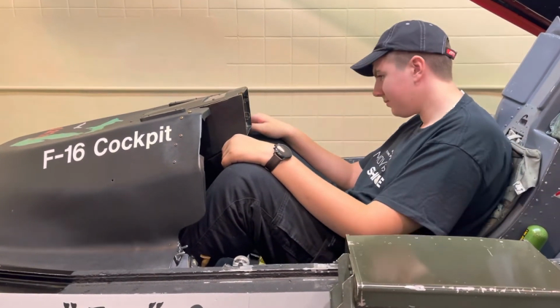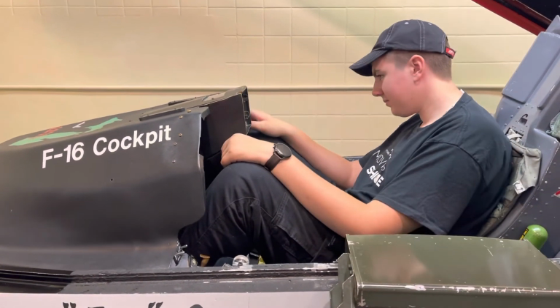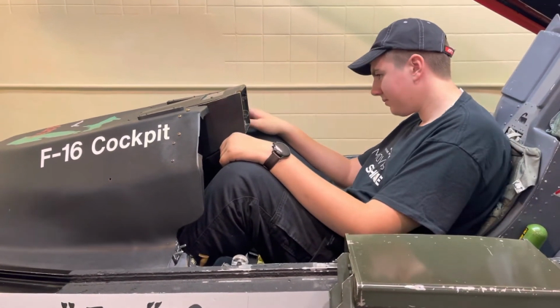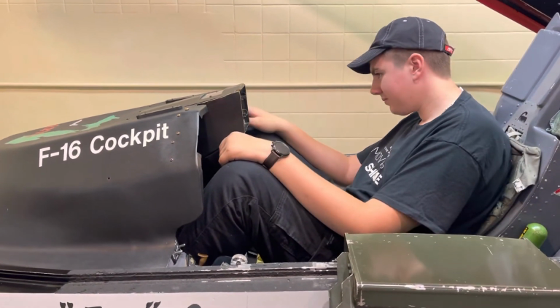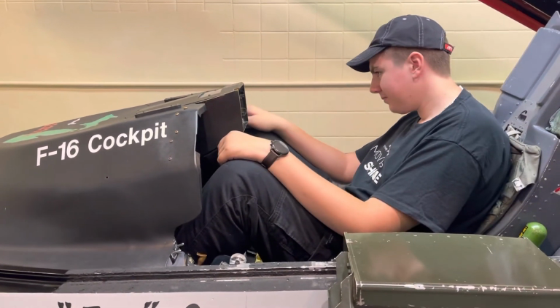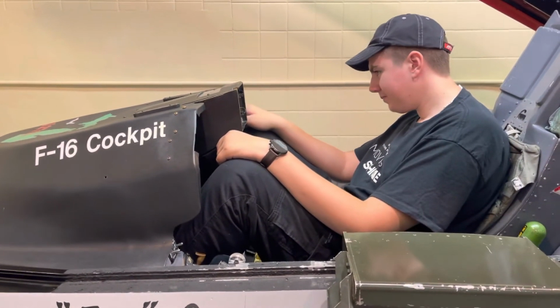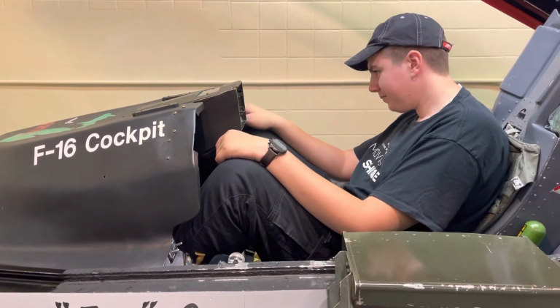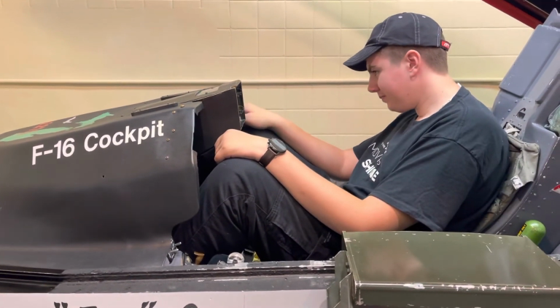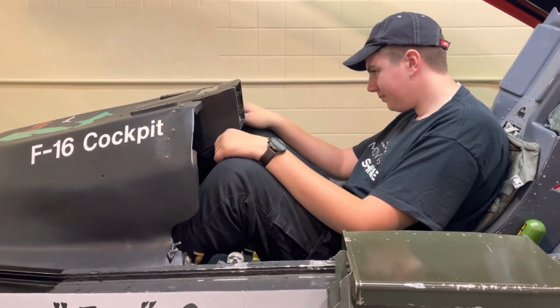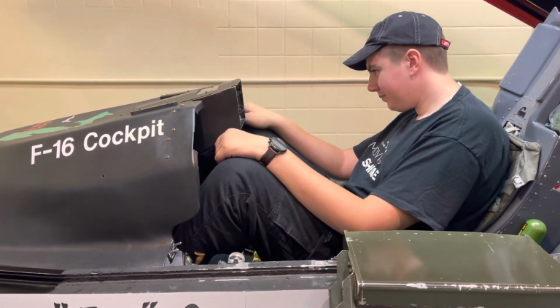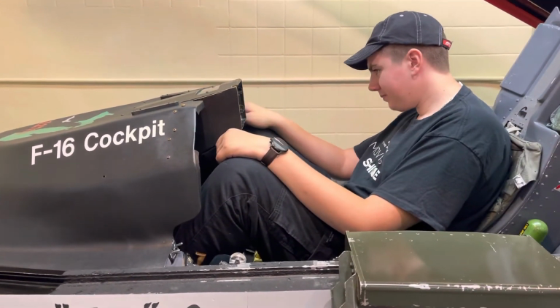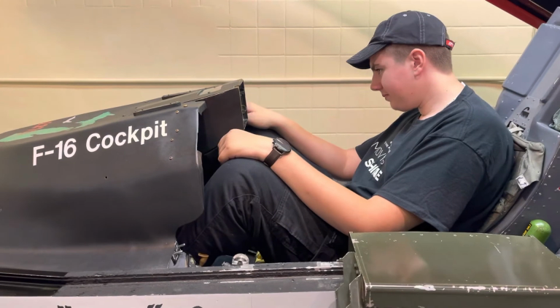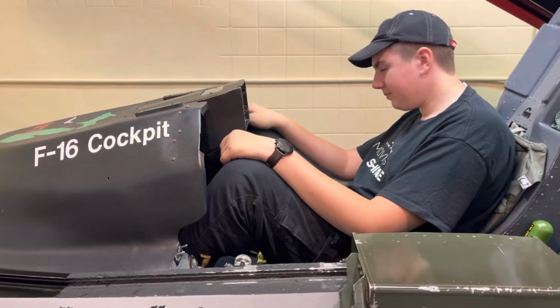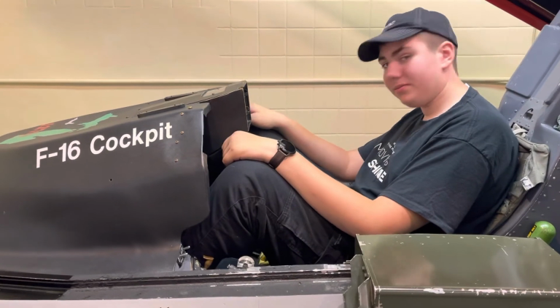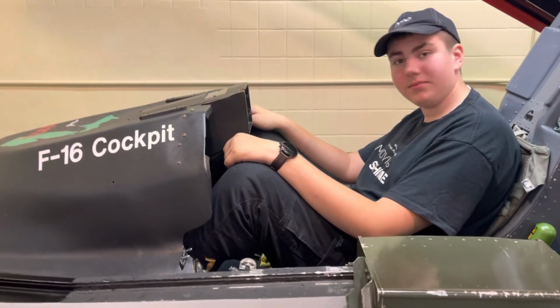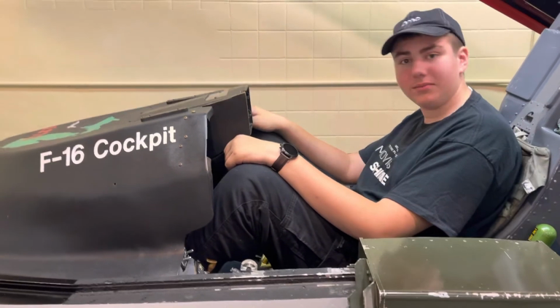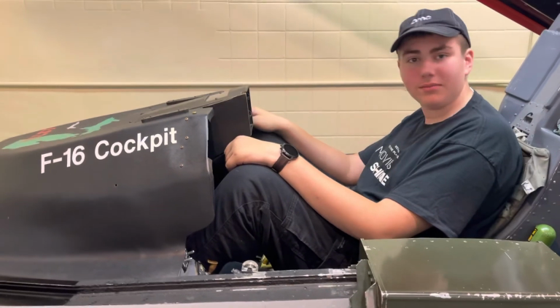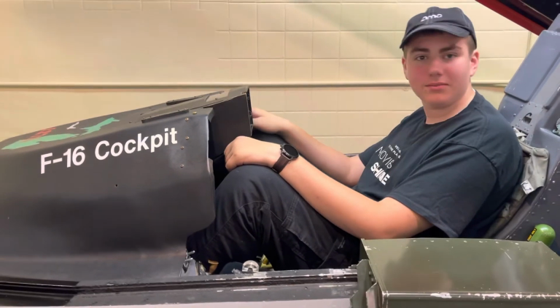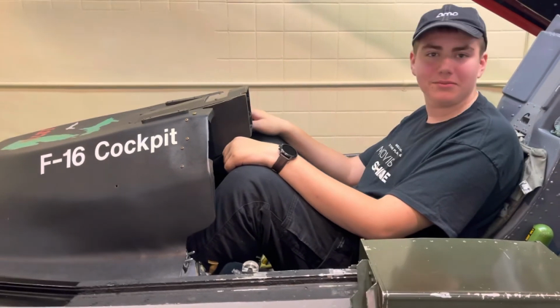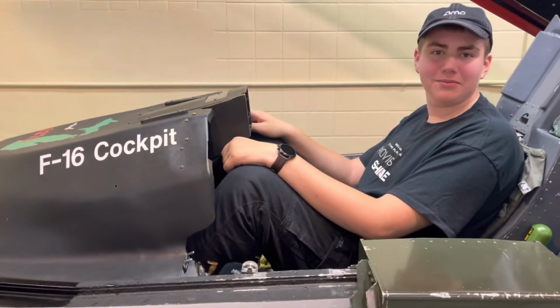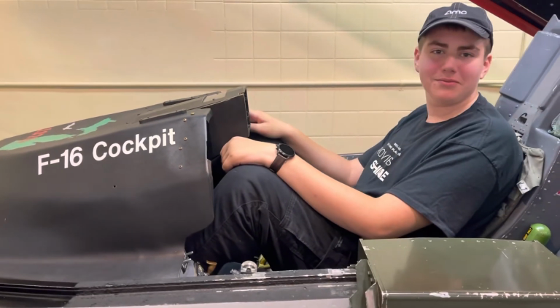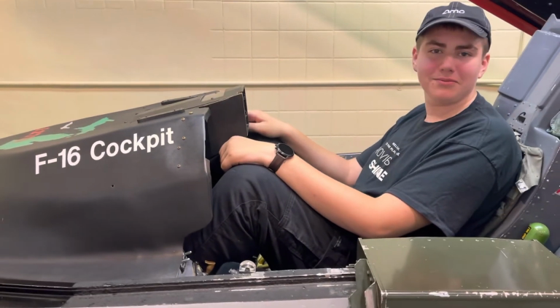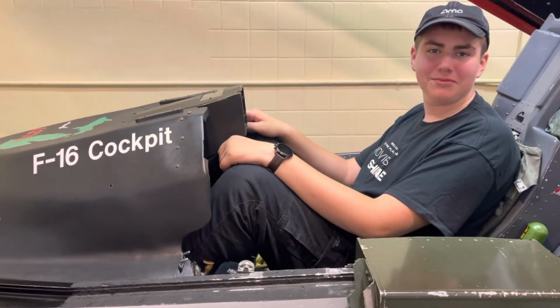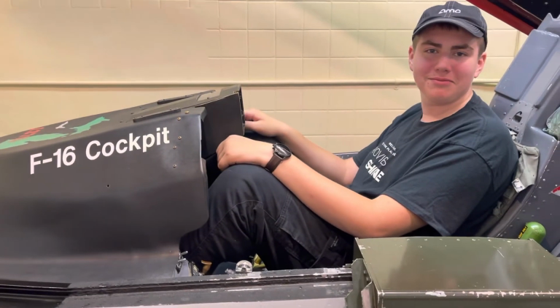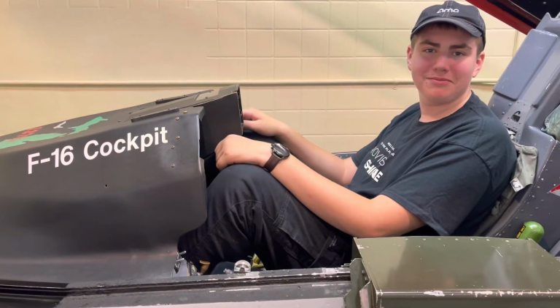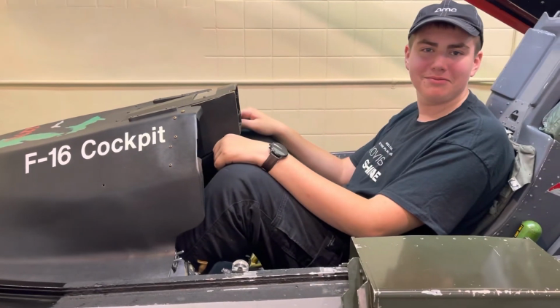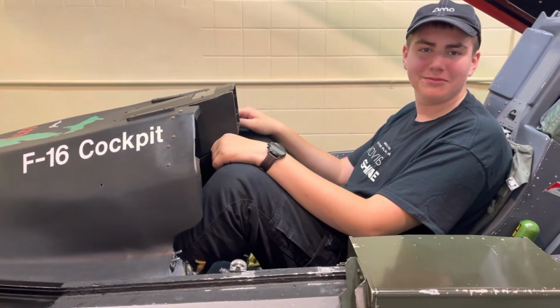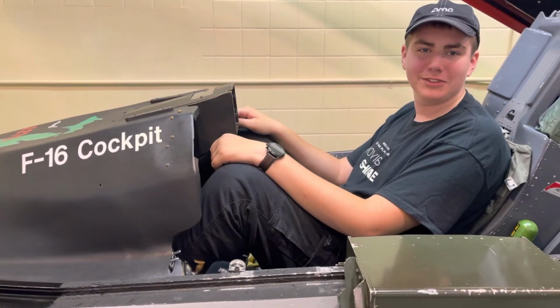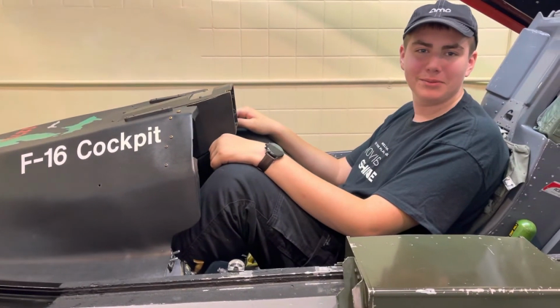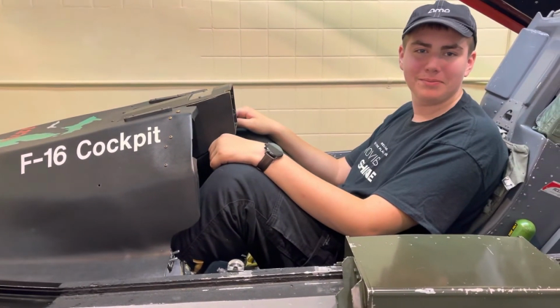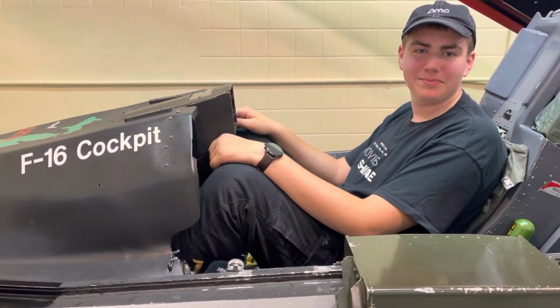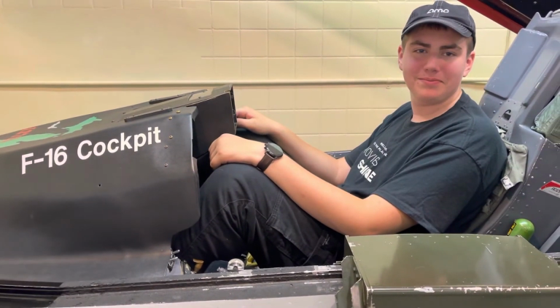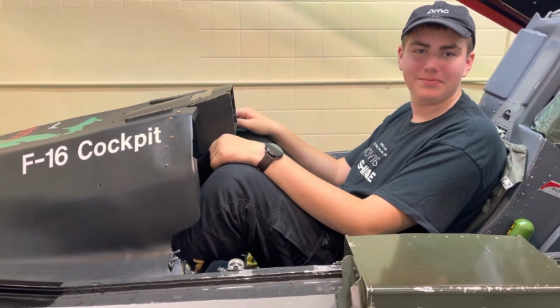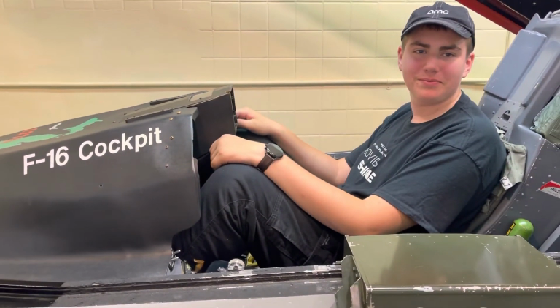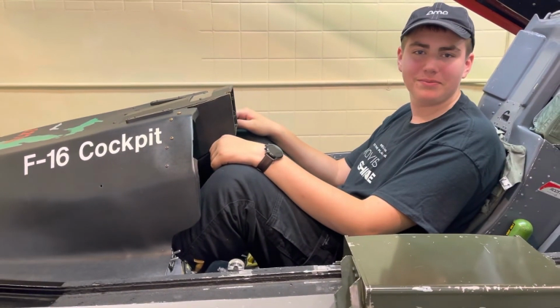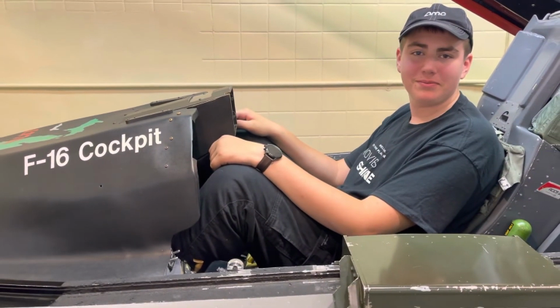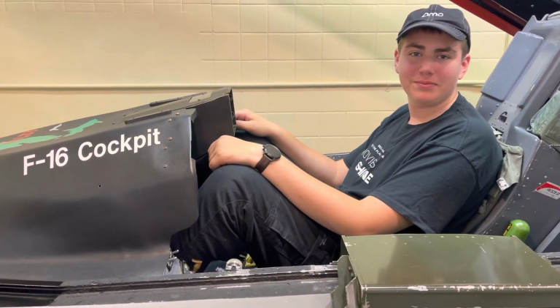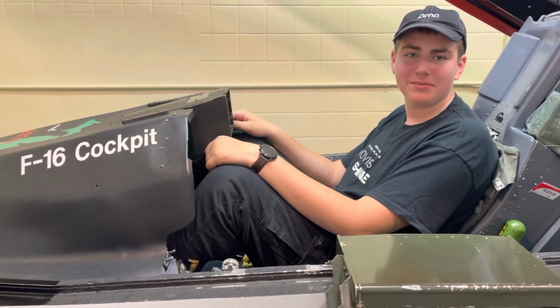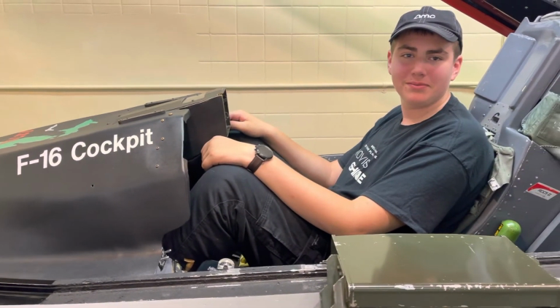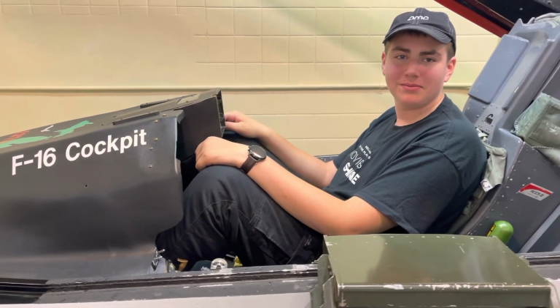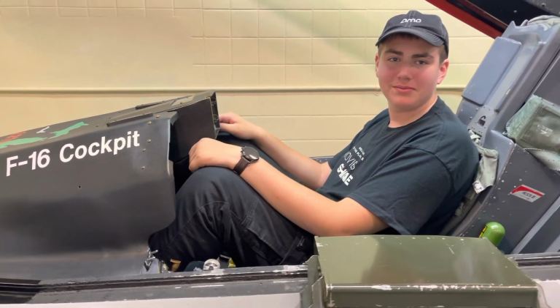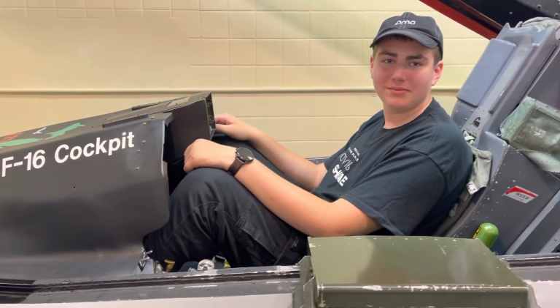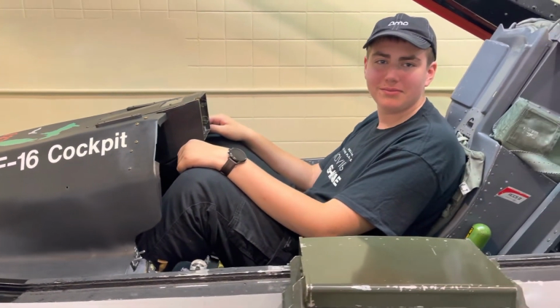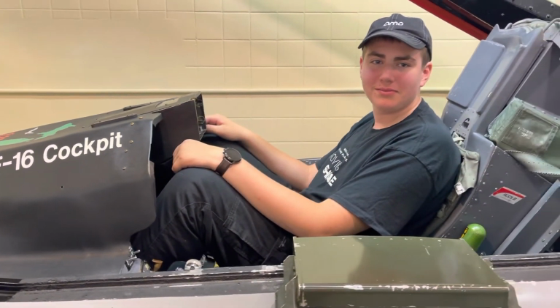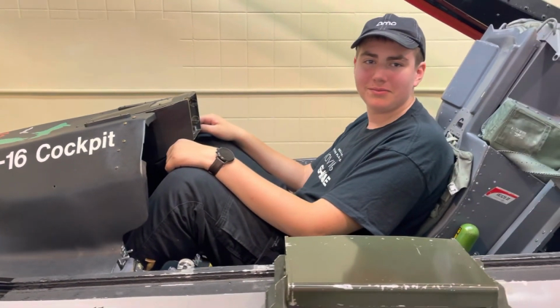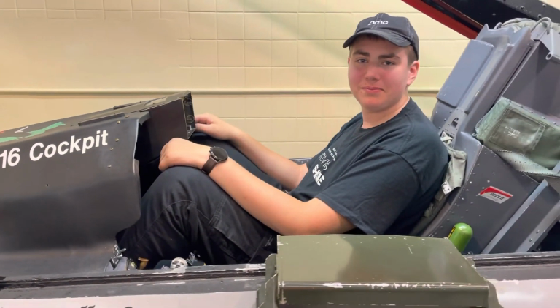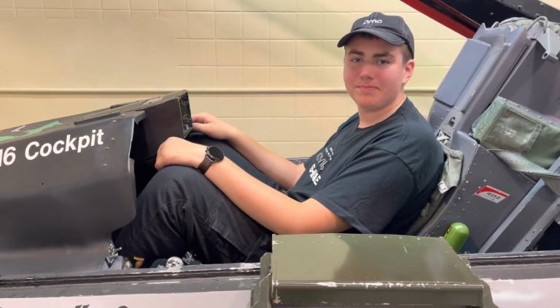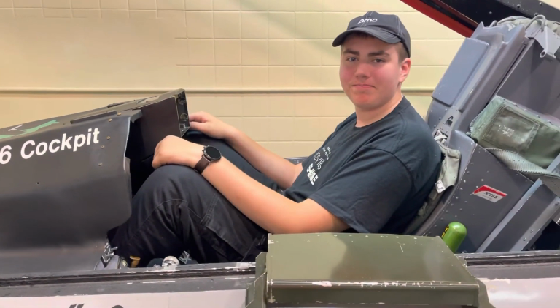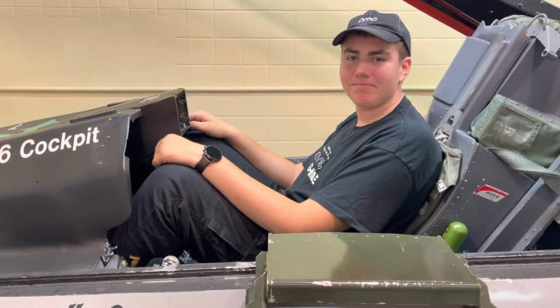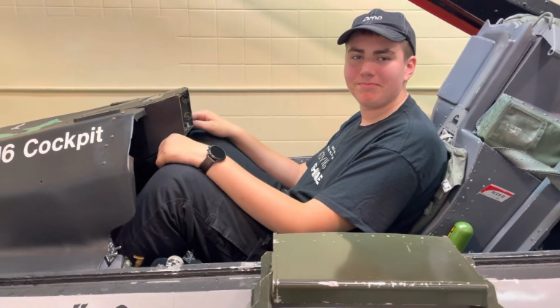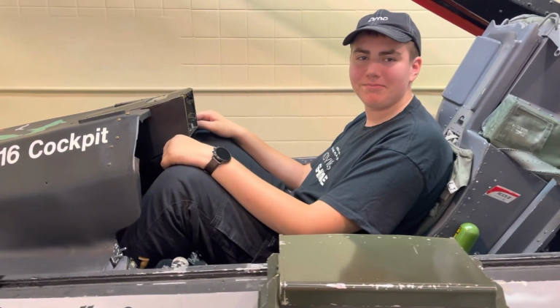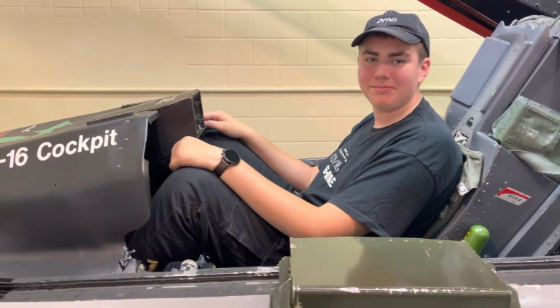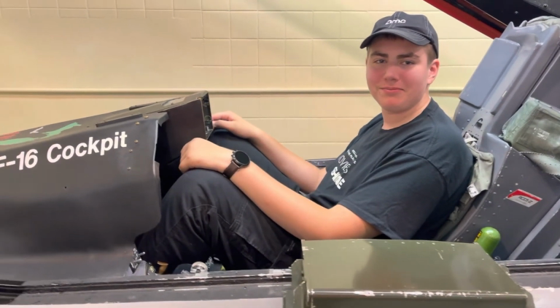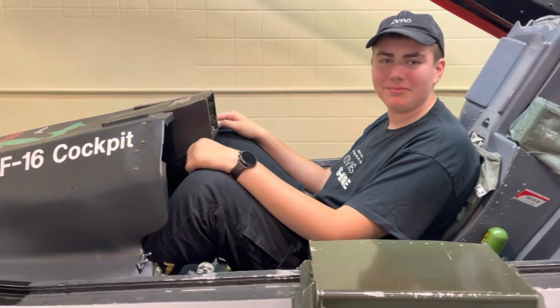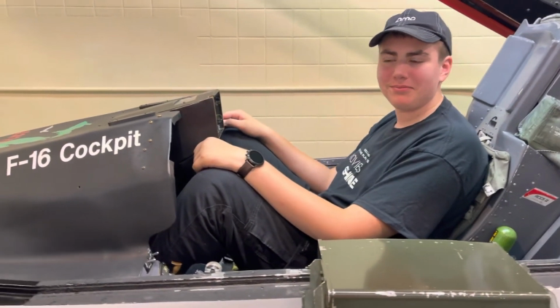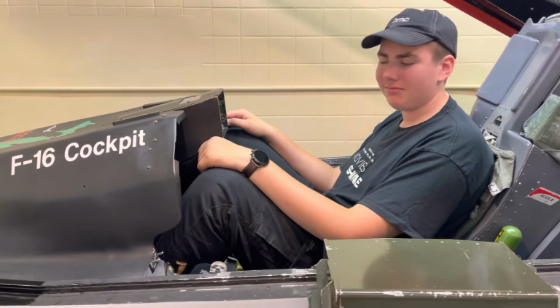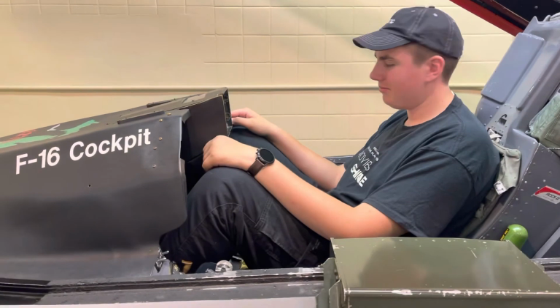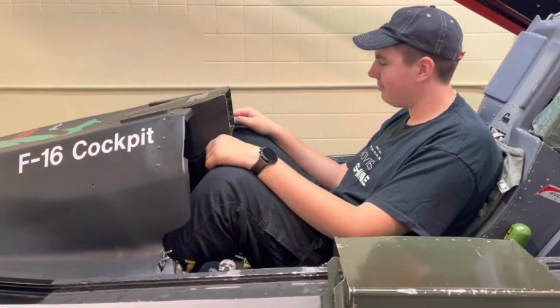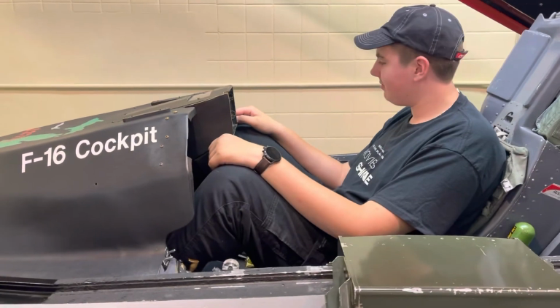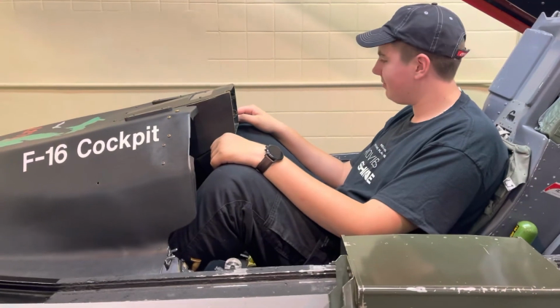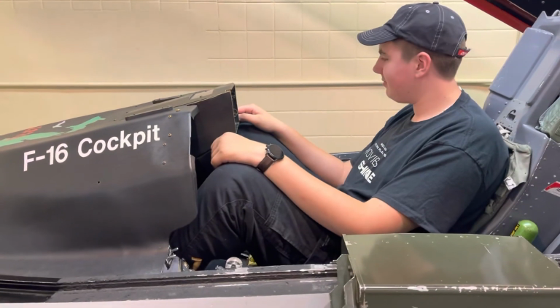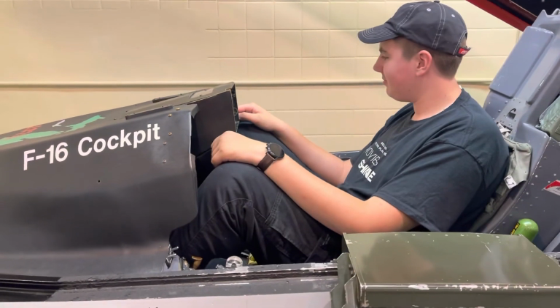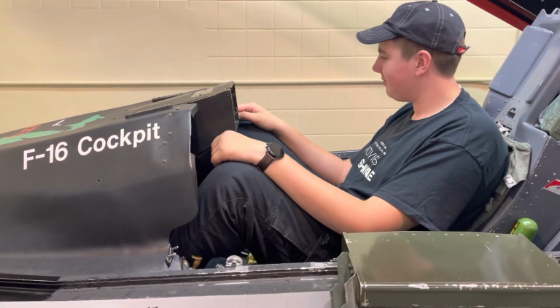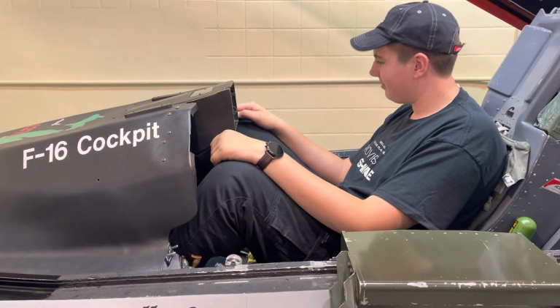So this is how the pilots learn to fly. If you guys like this, catch us on the next one.